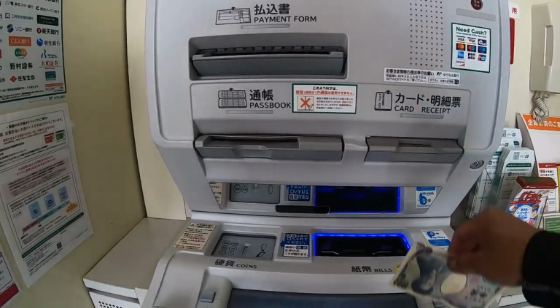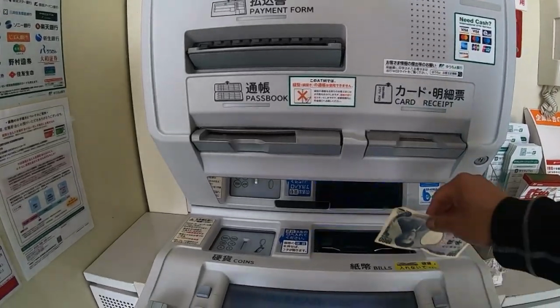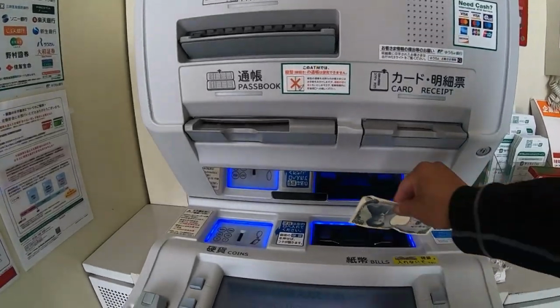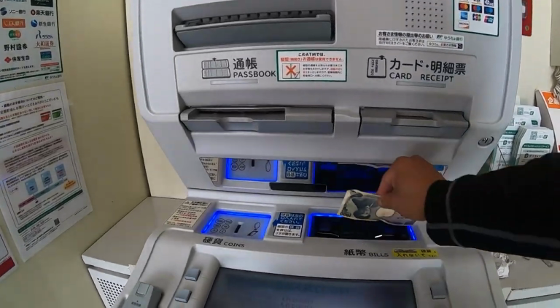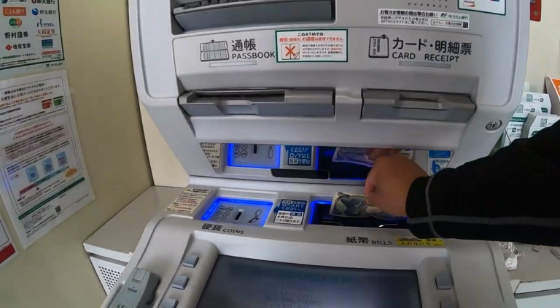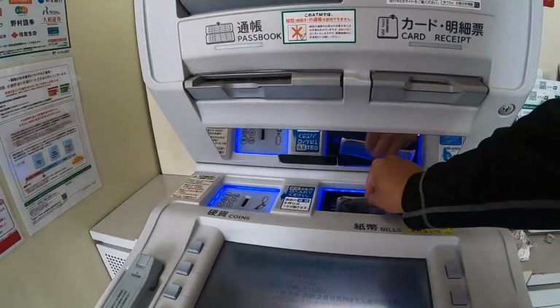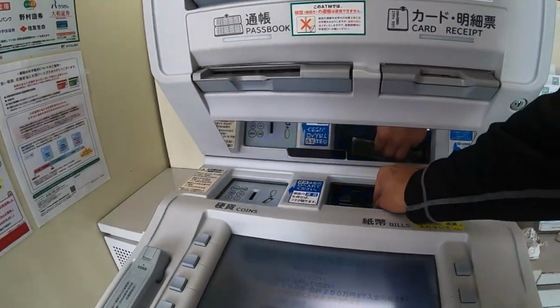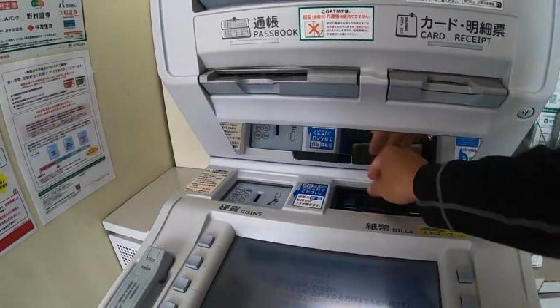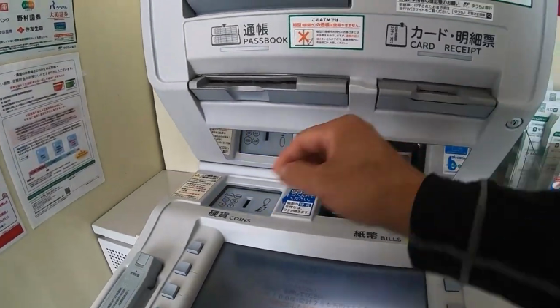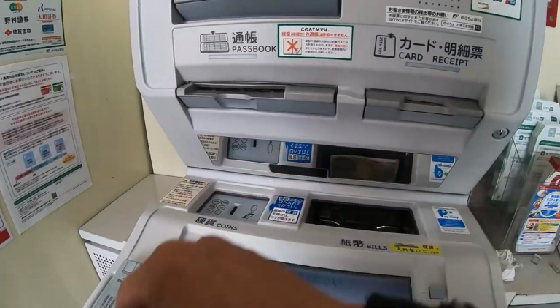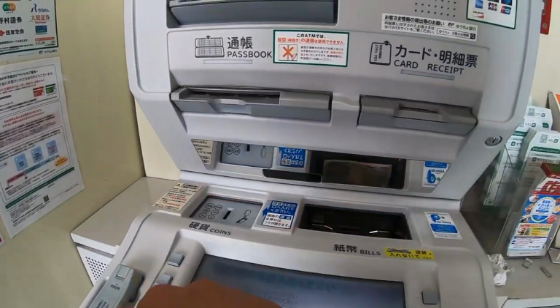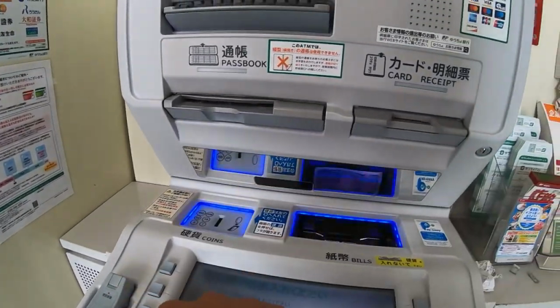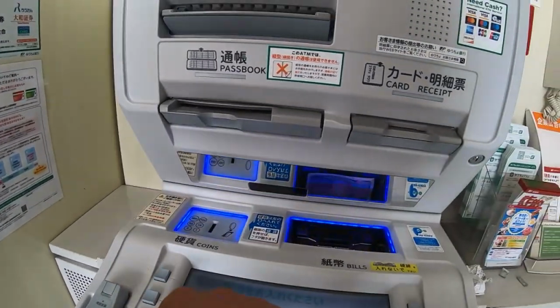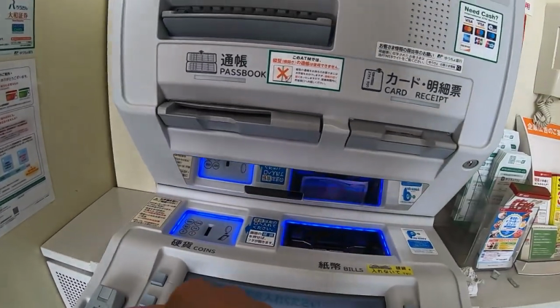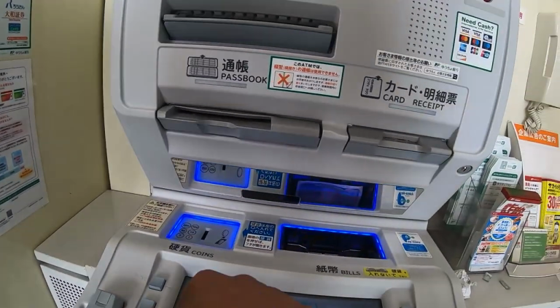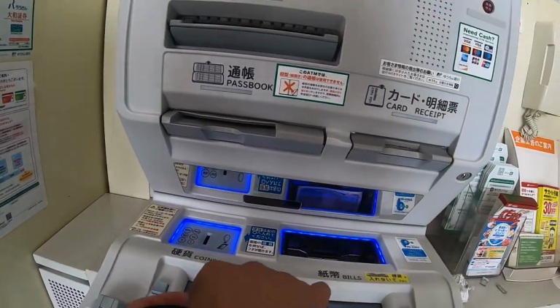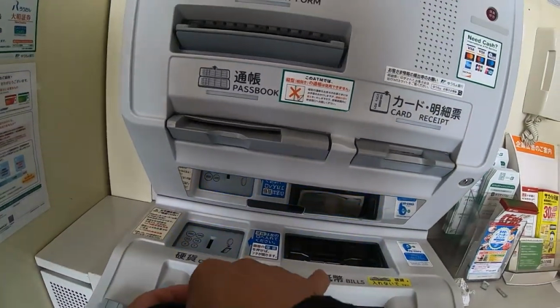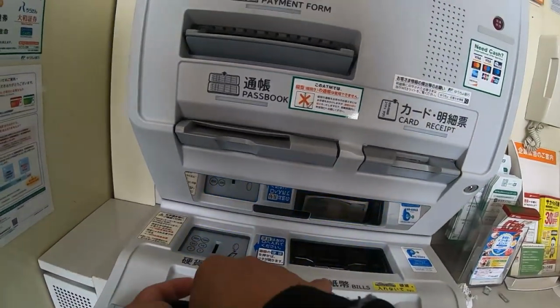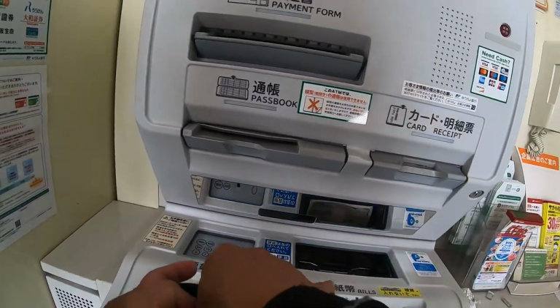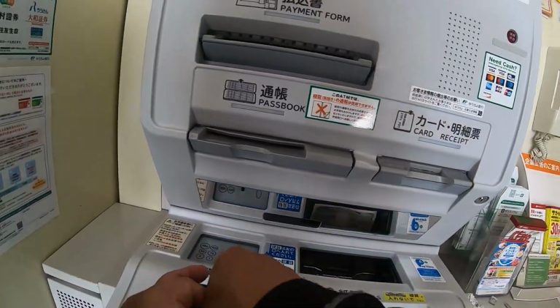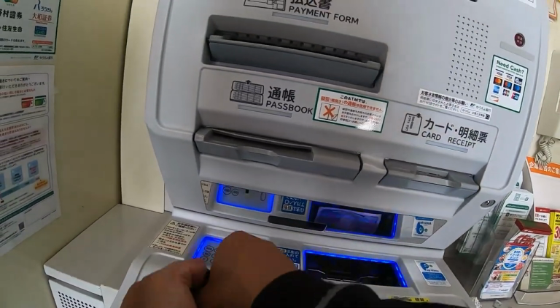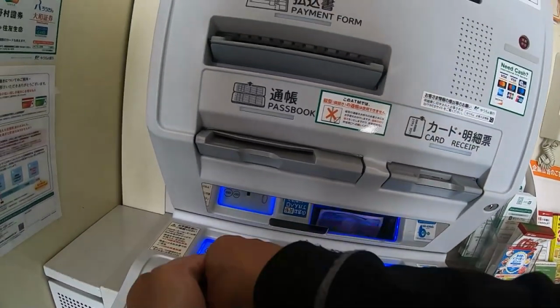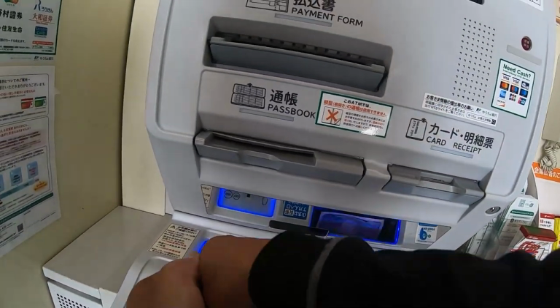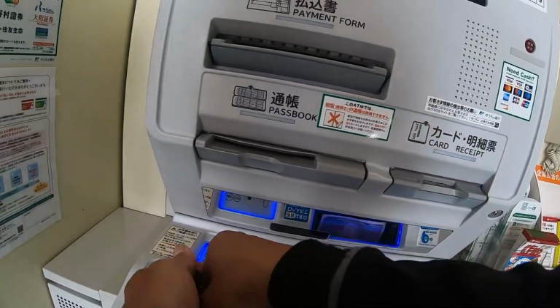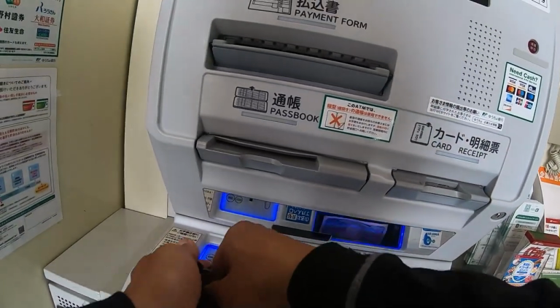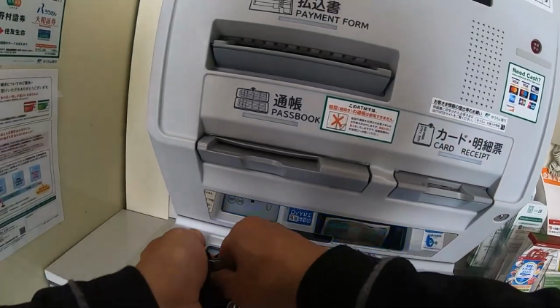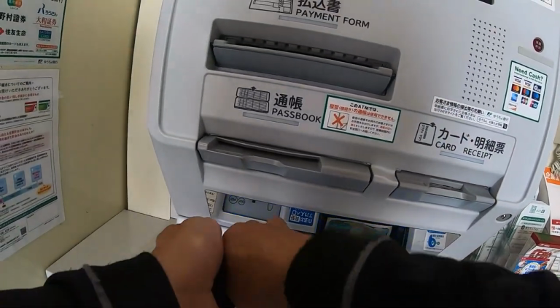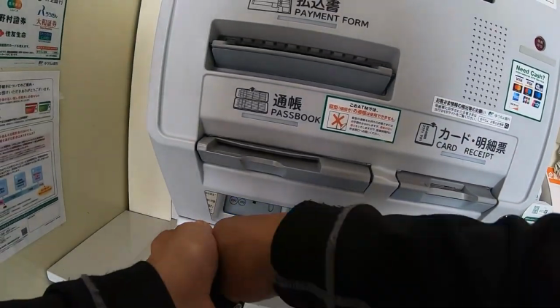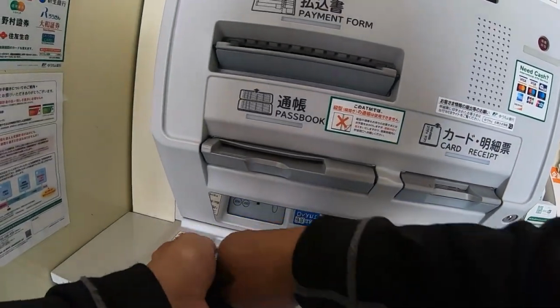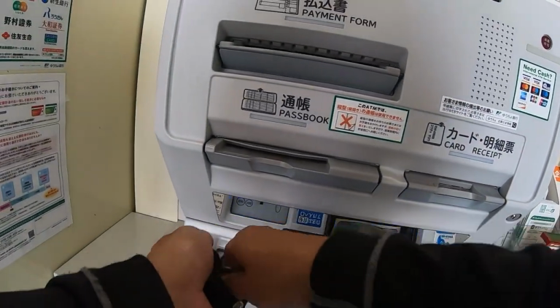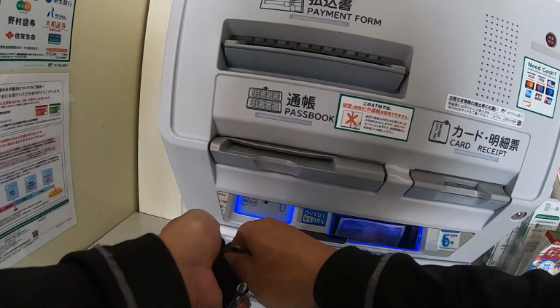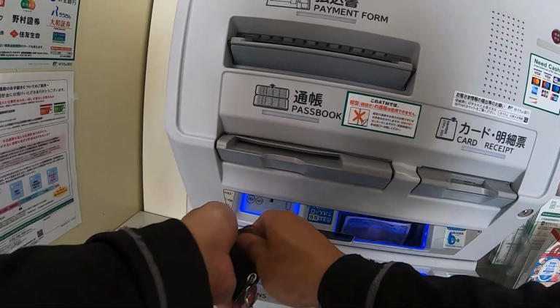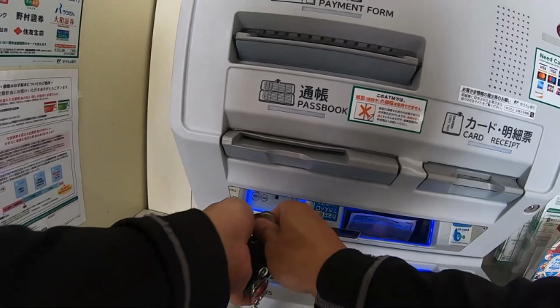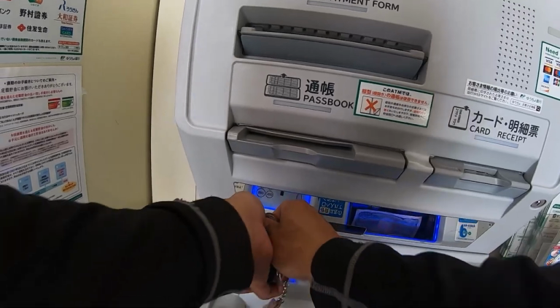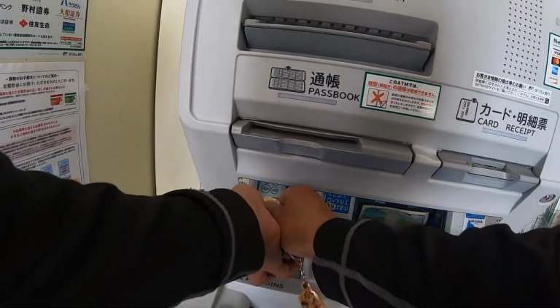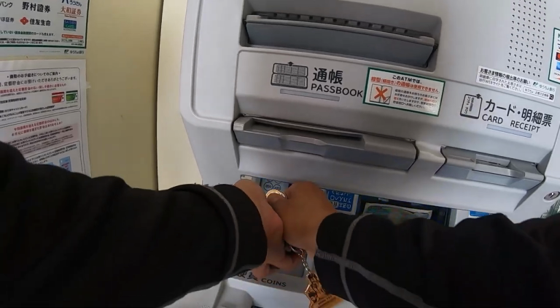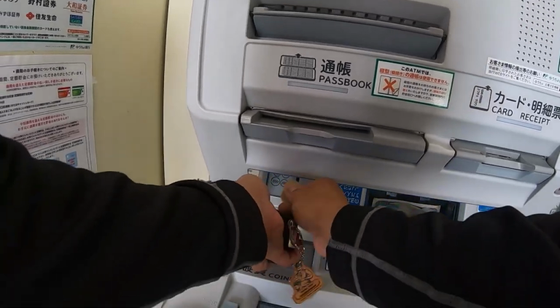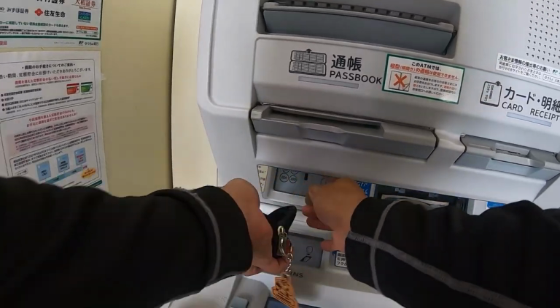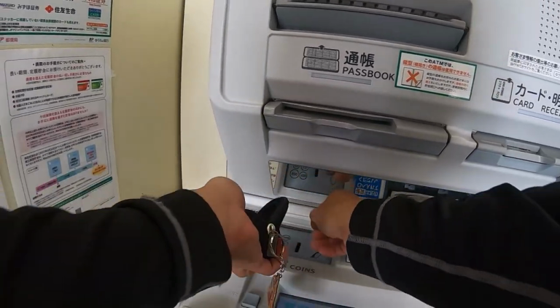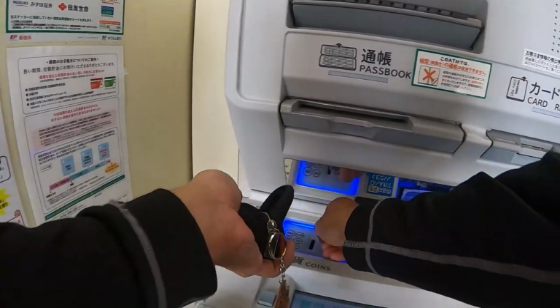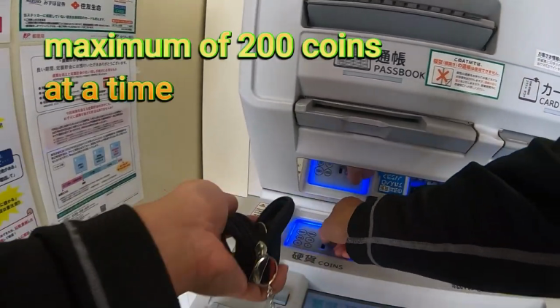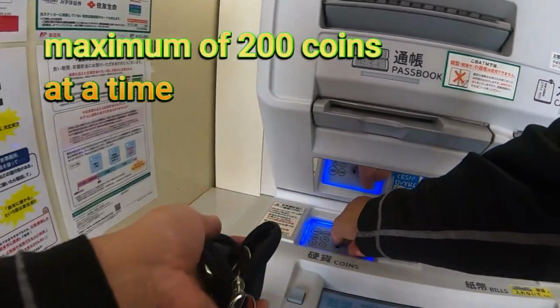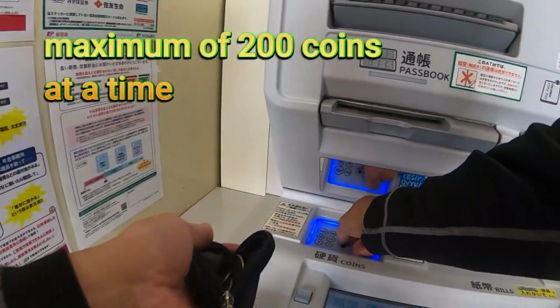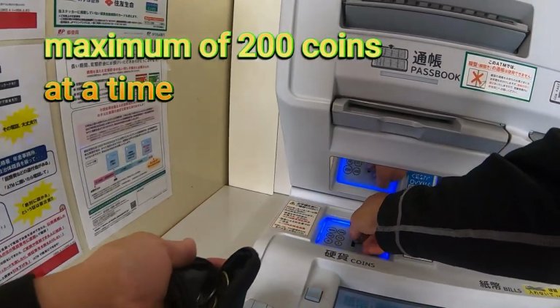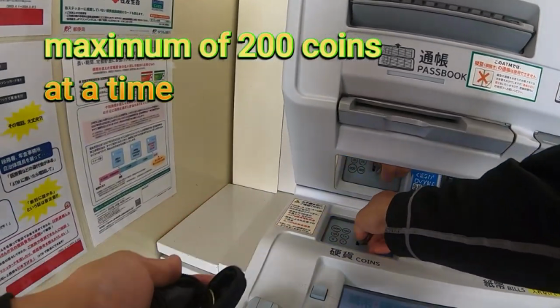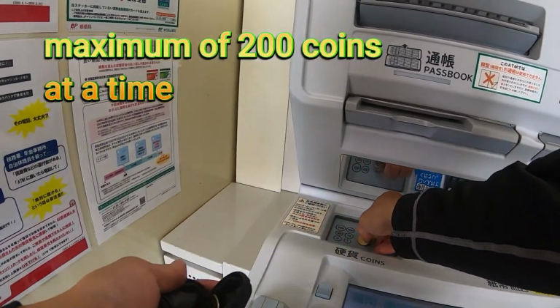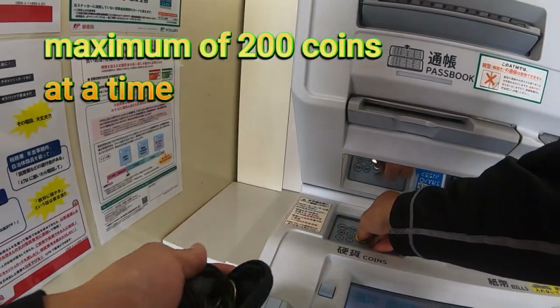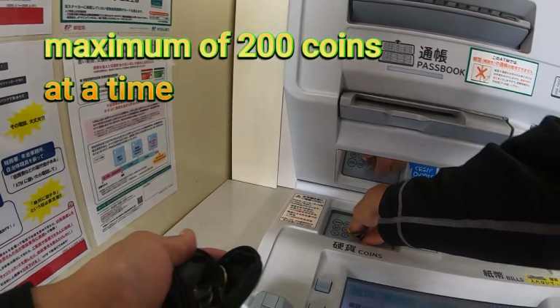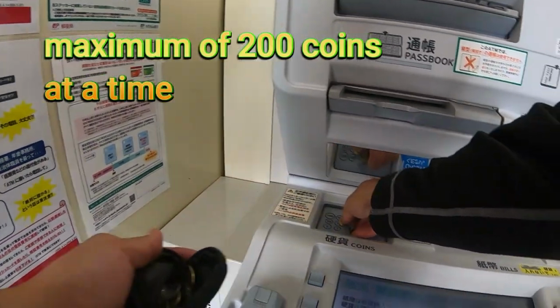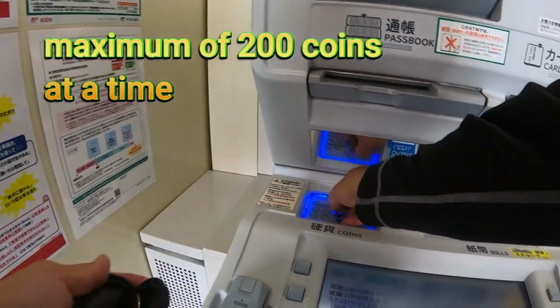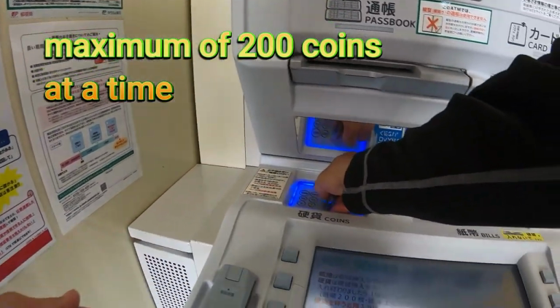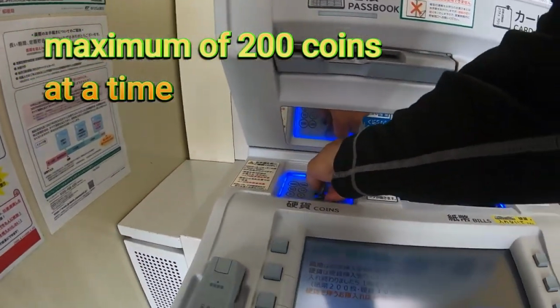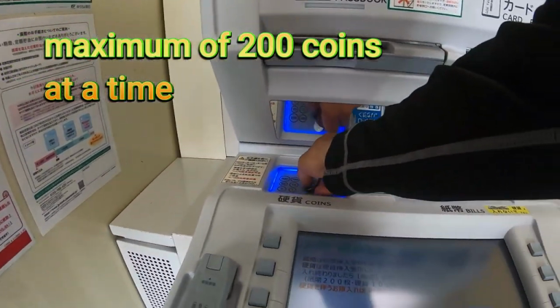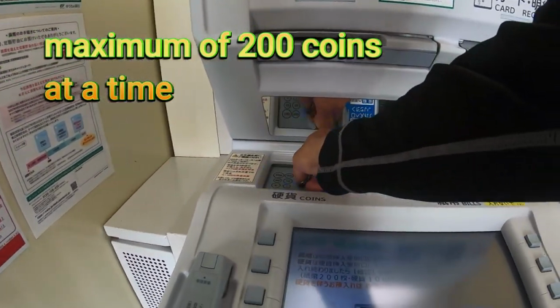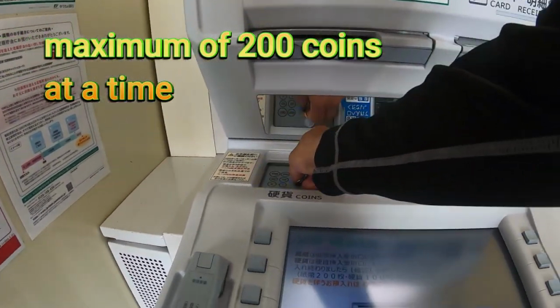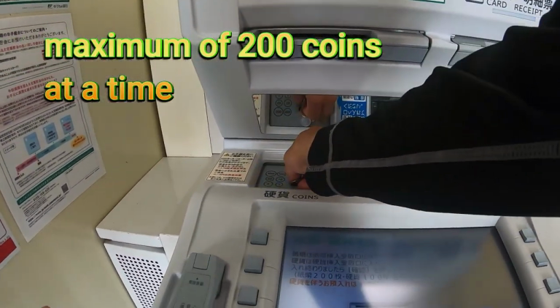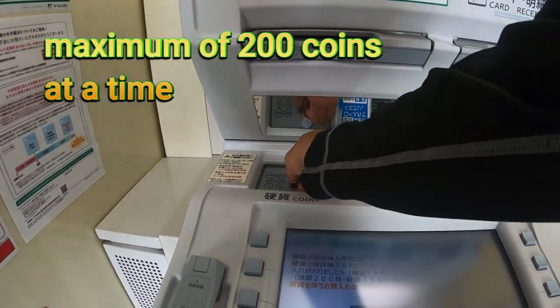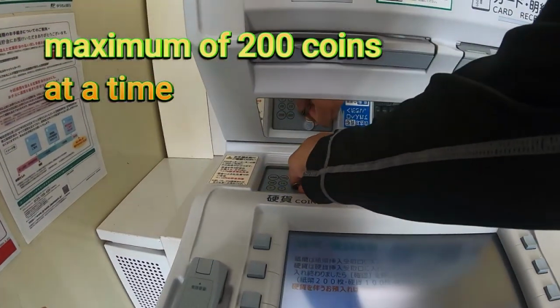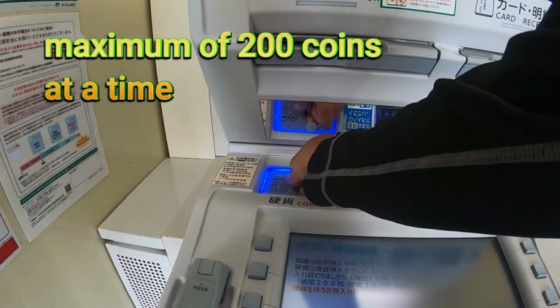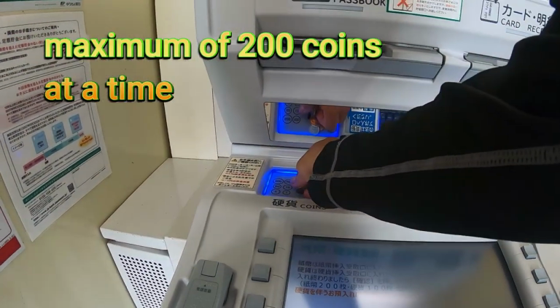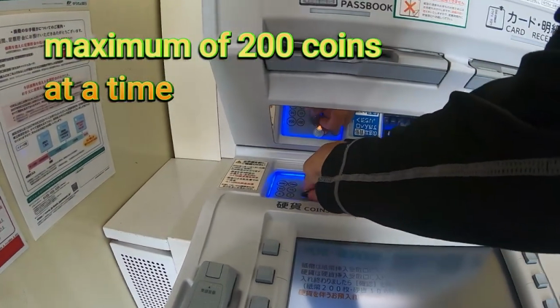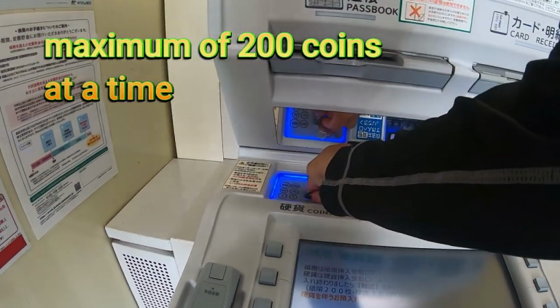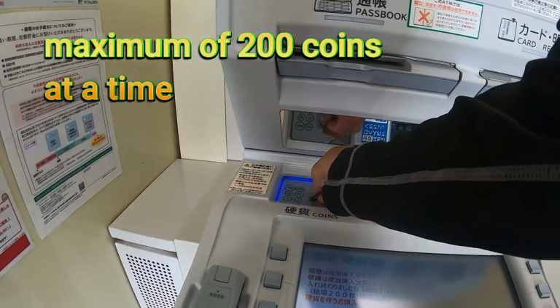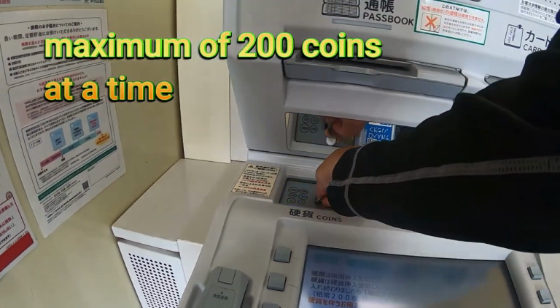As you can see, I'm depositing 1000 yen, but you don't have to — it's up to you. There's a maximum of 200 coins at a time.